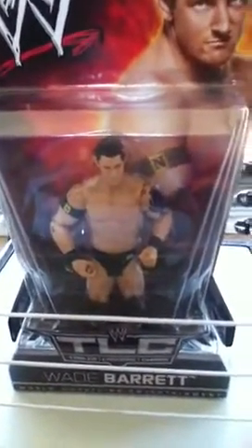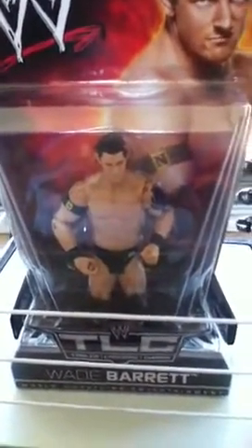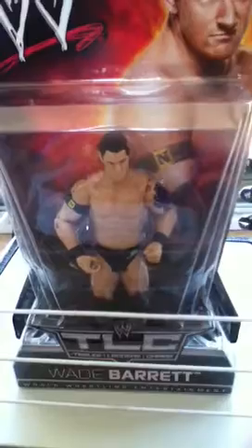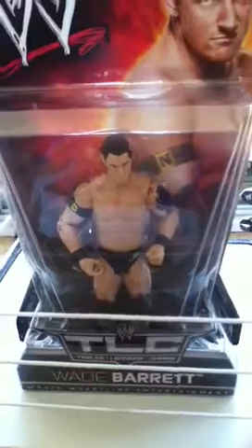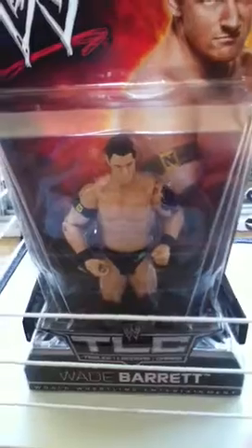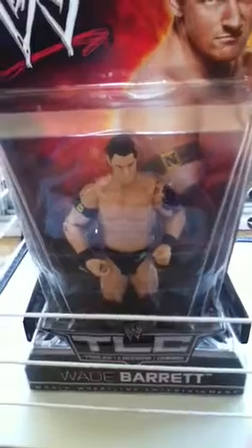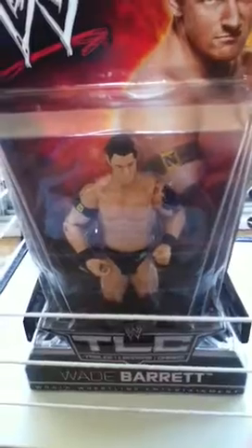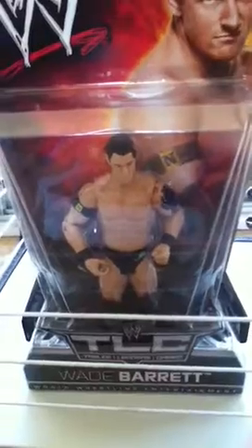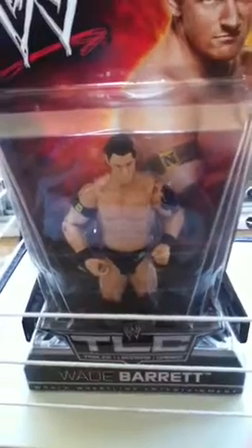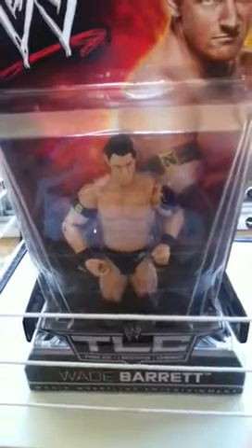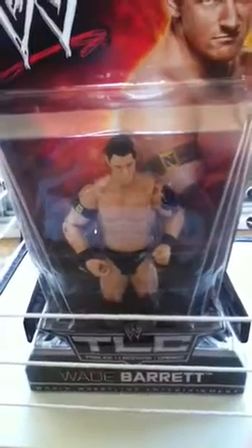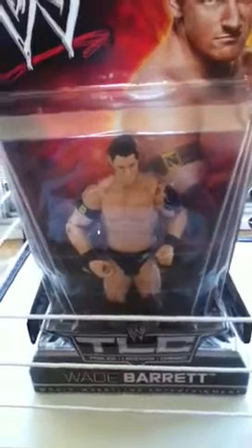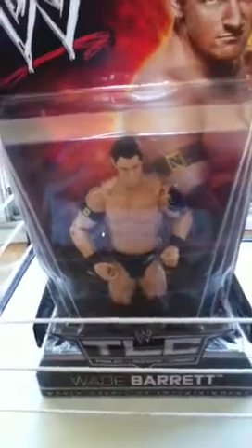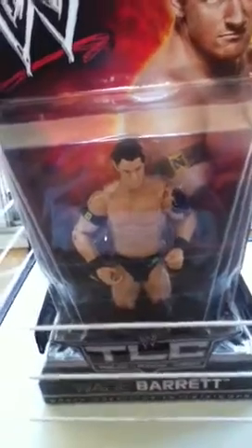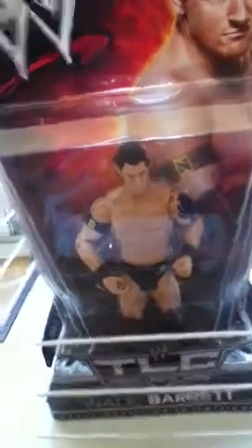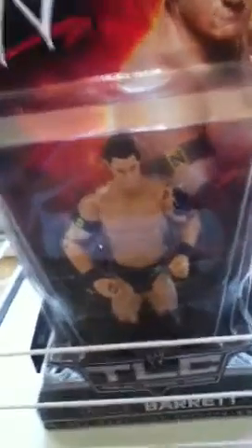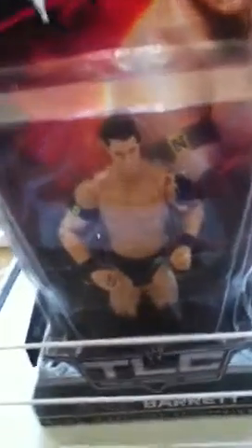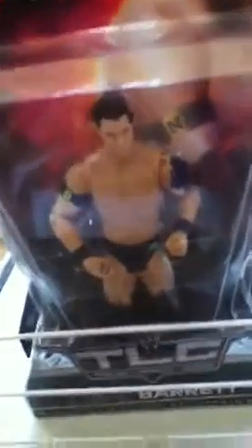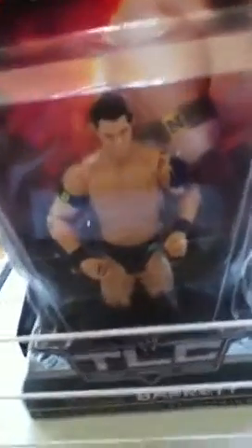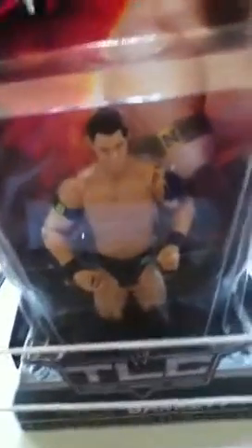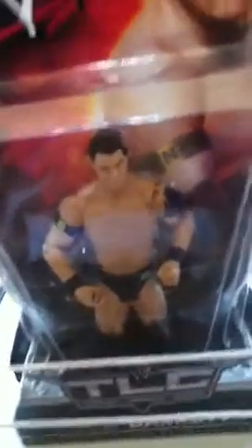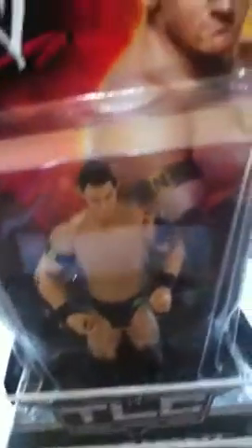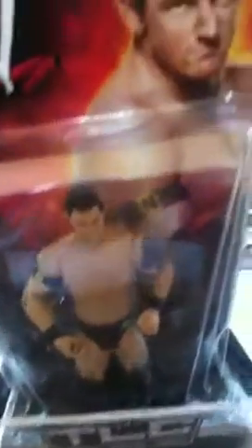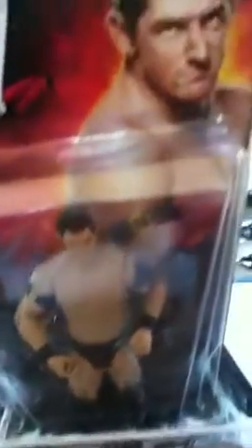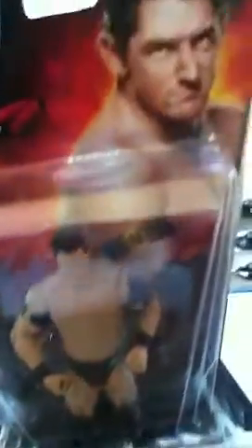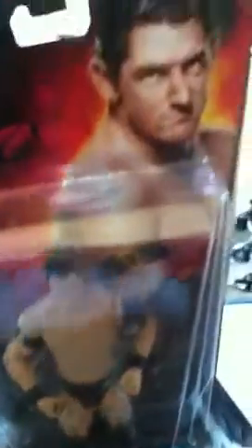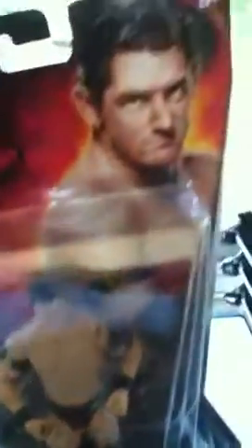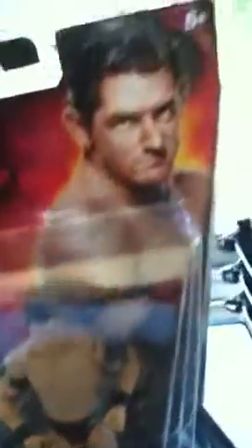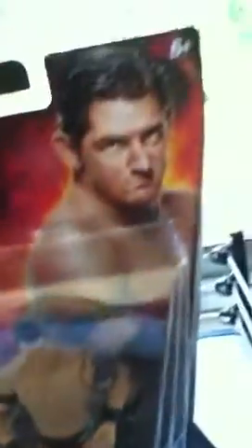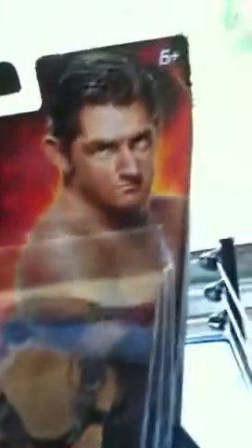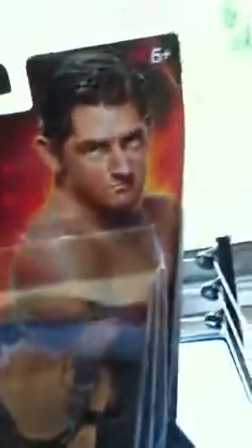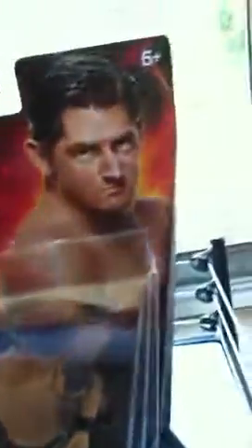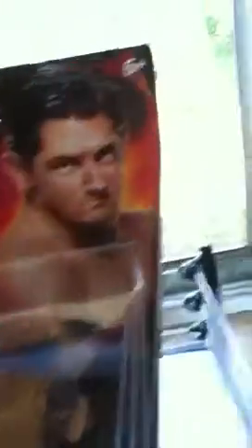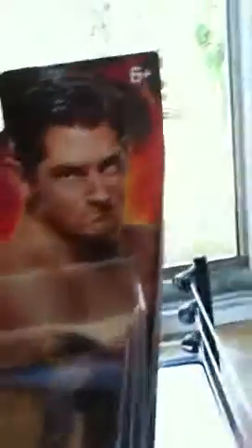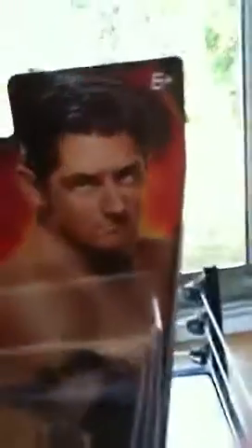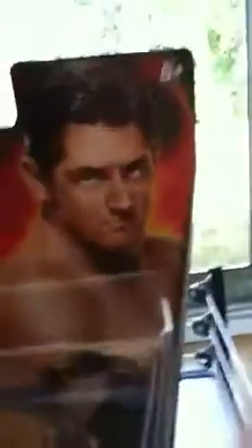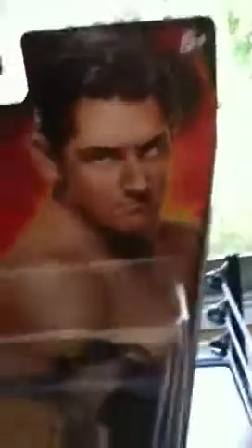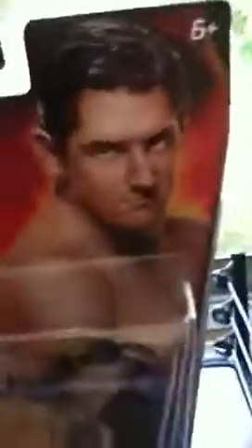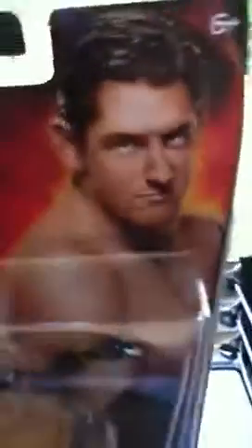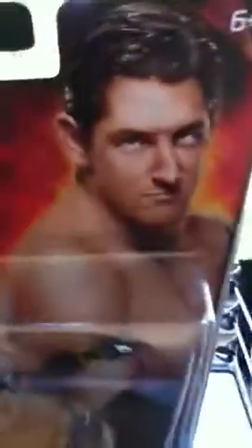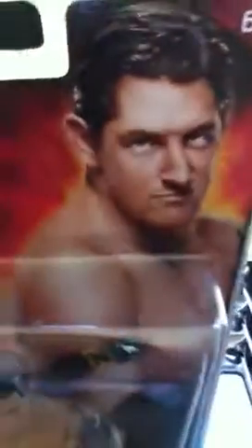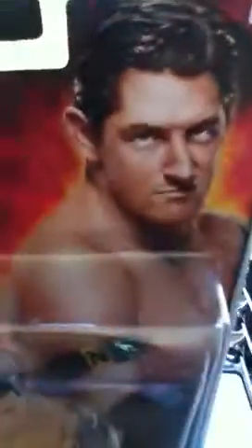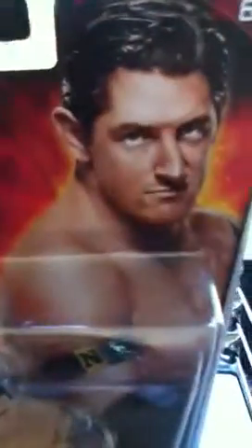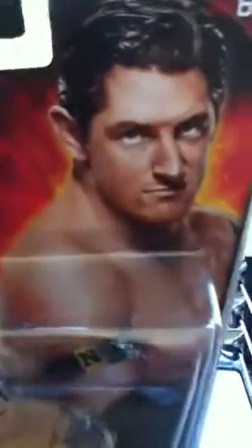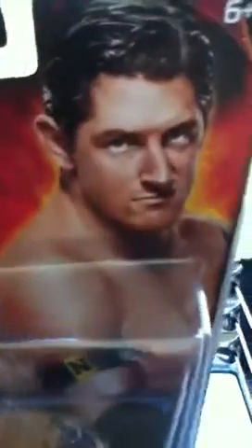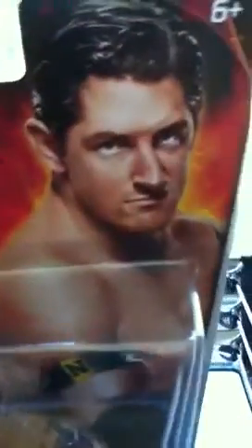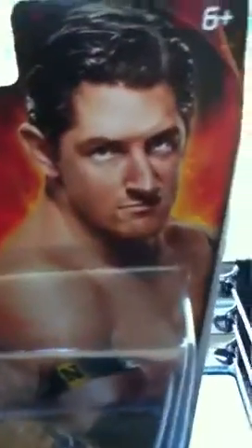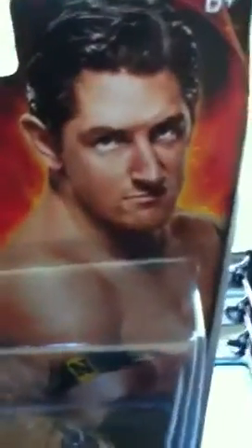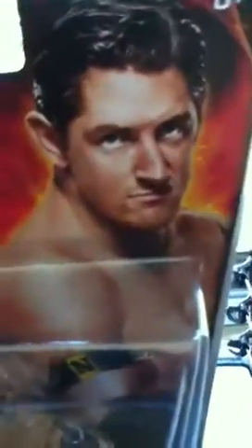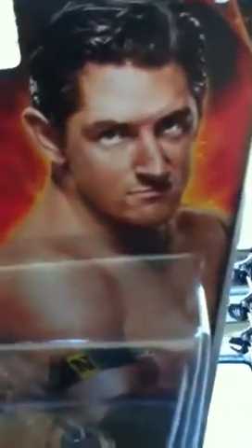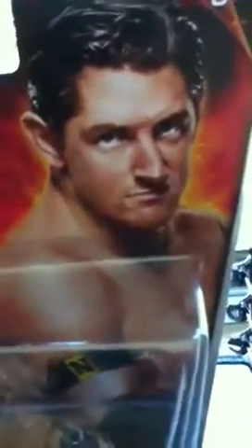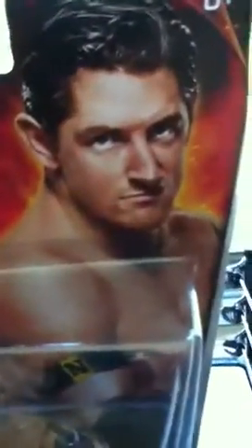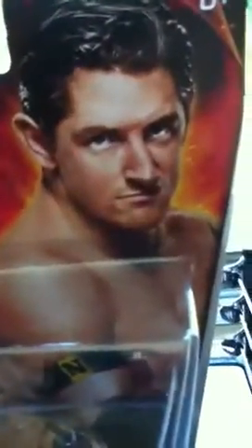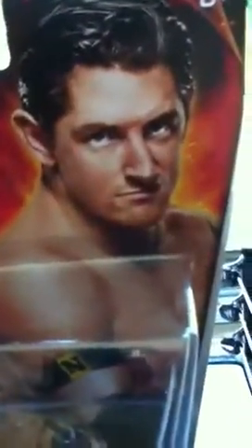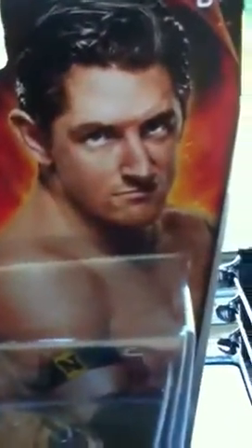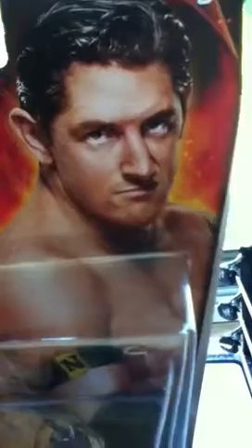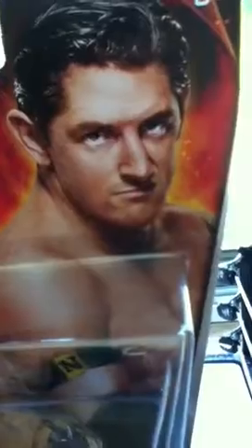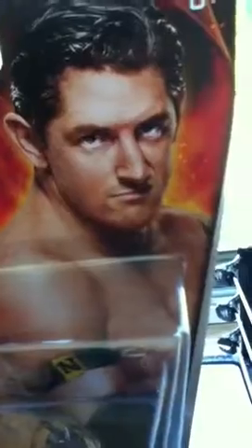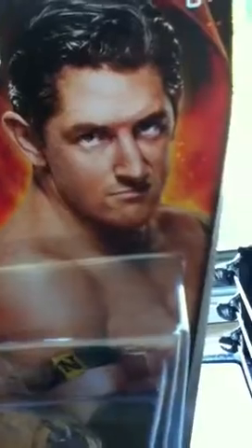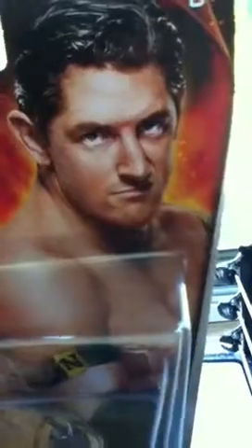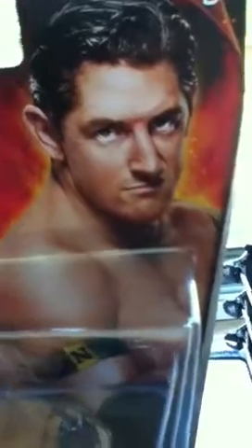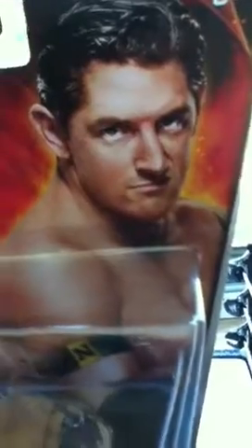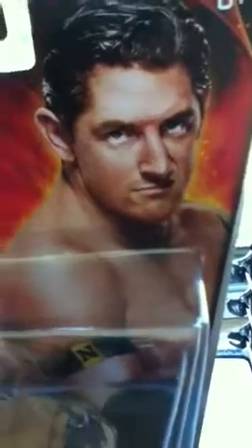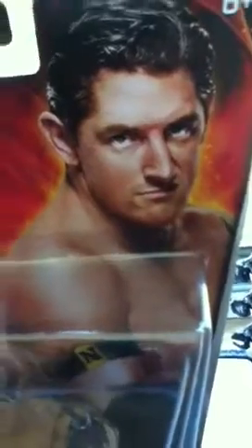I'll show you his face real quick, a close-up of his face. Thanks for watching this video. Bye!